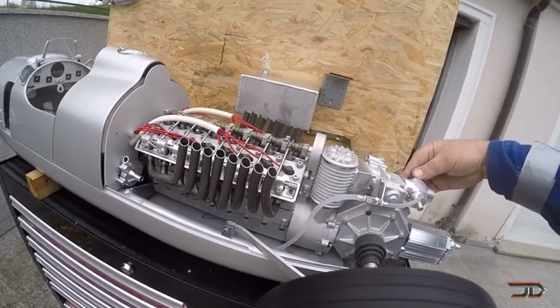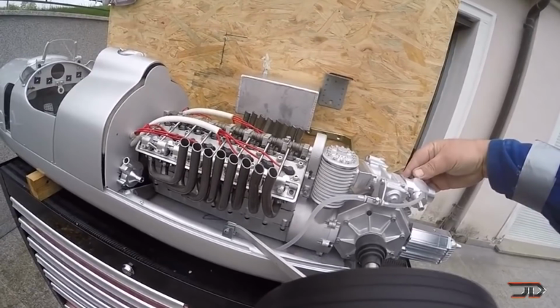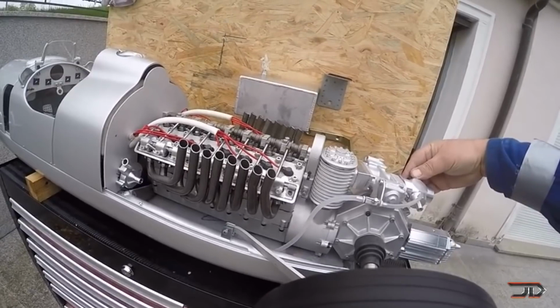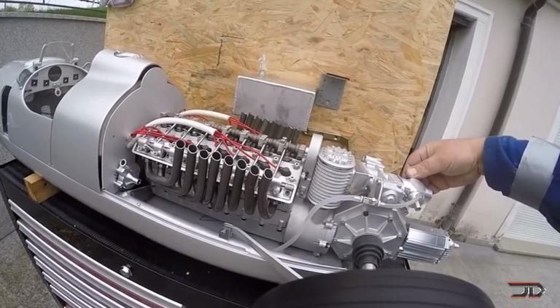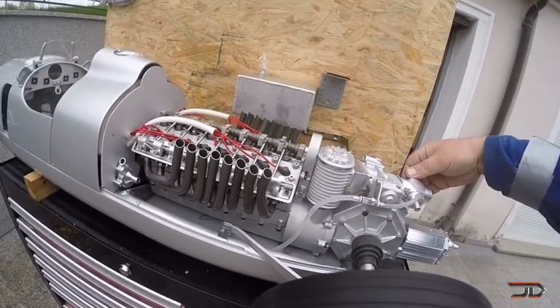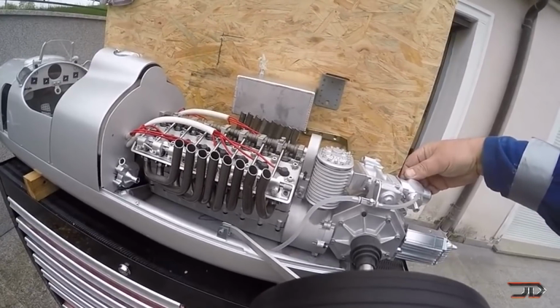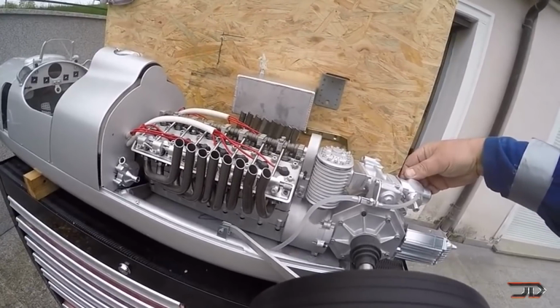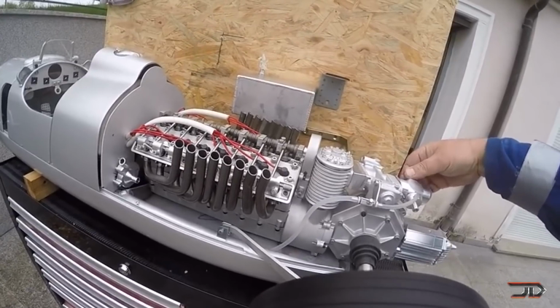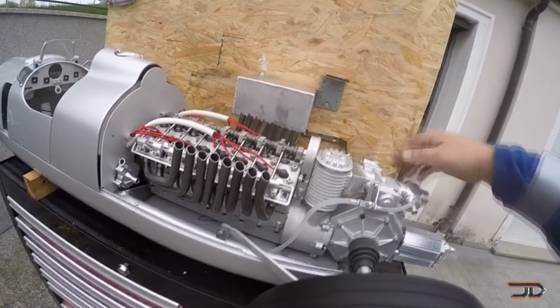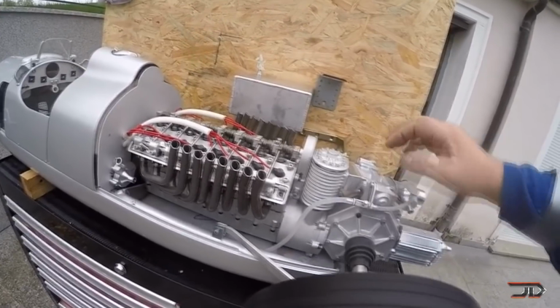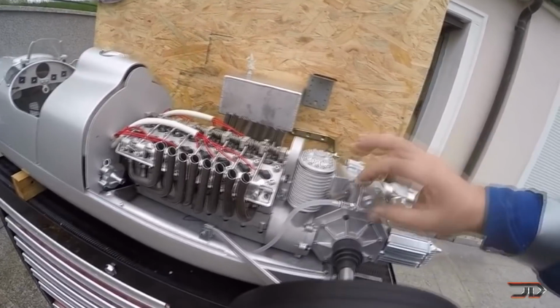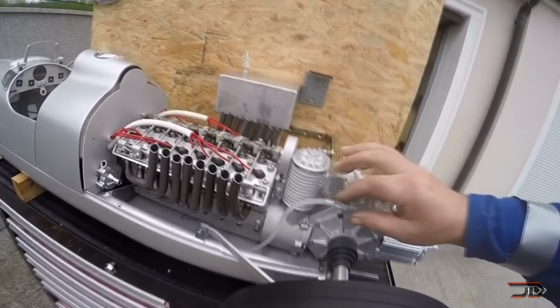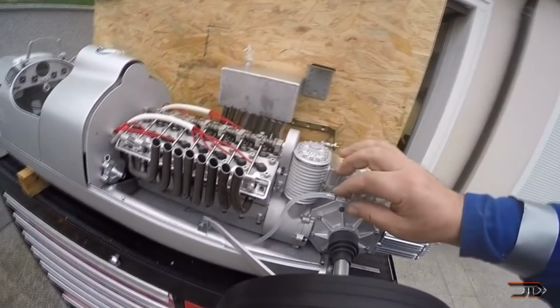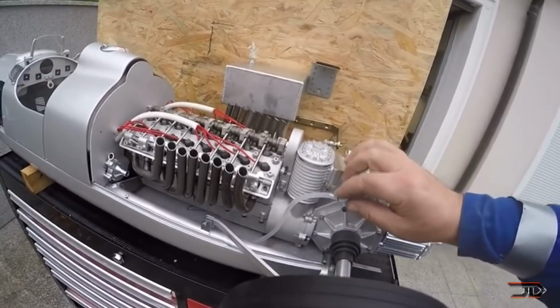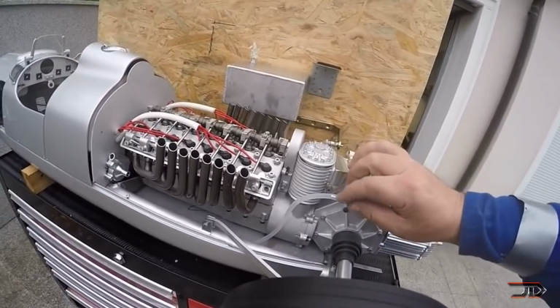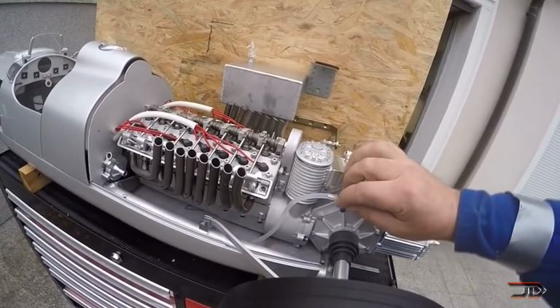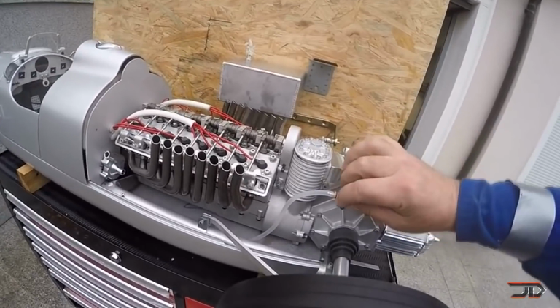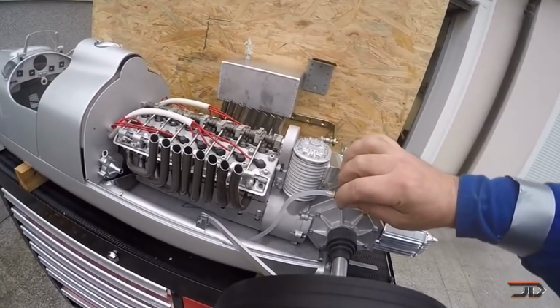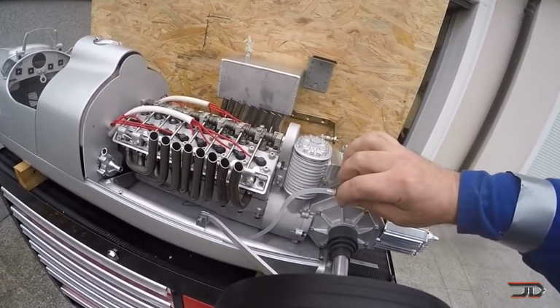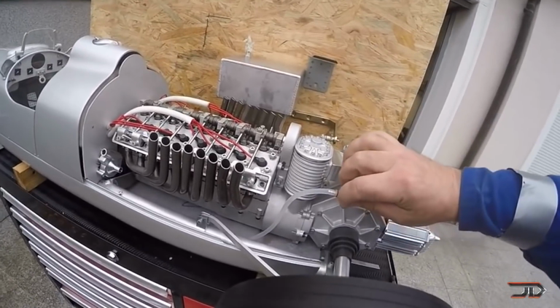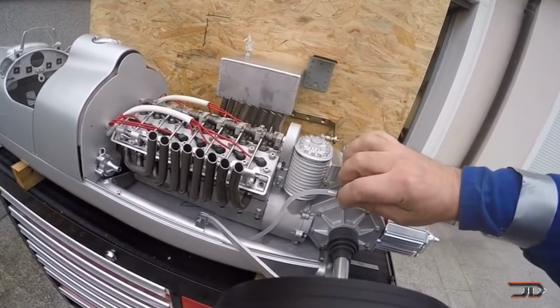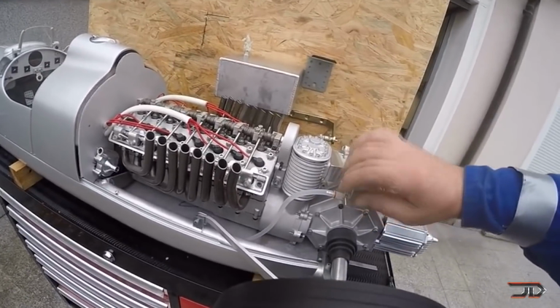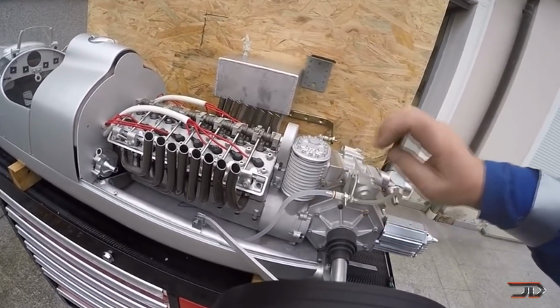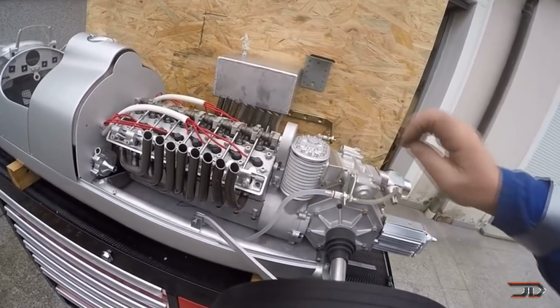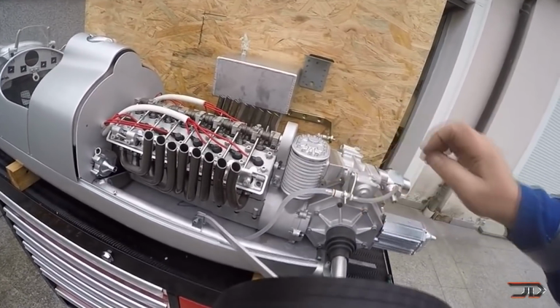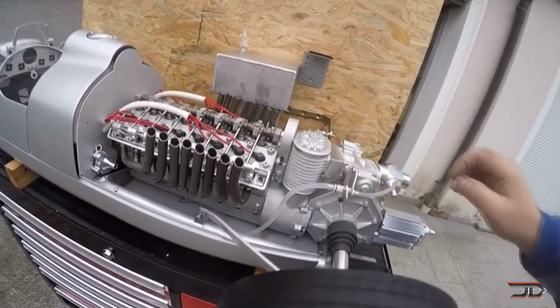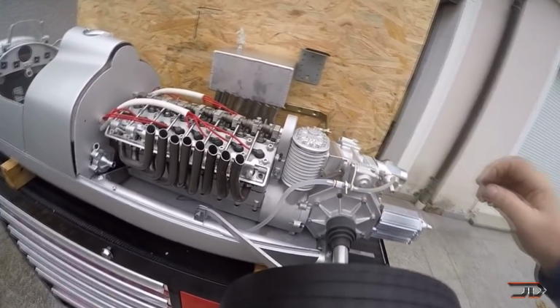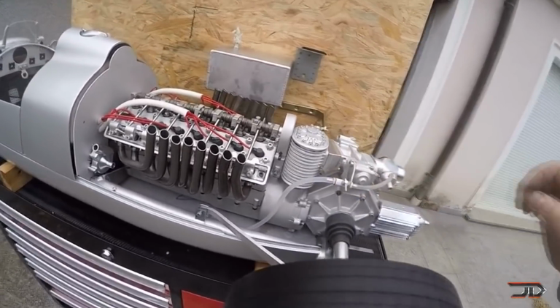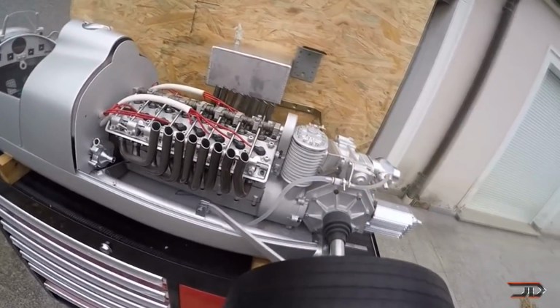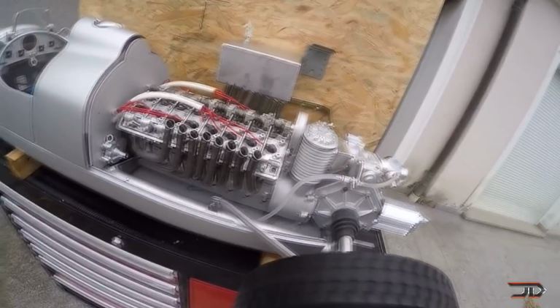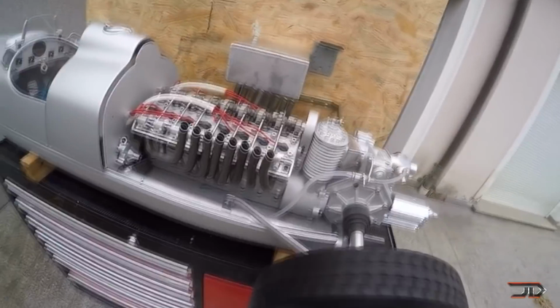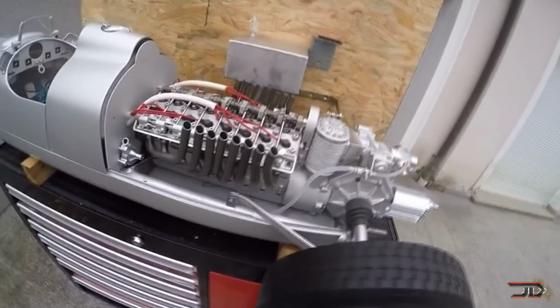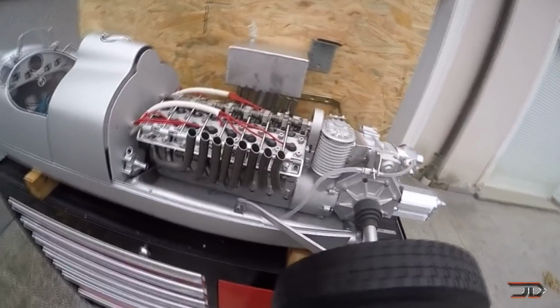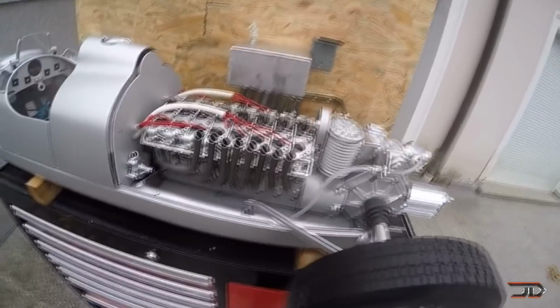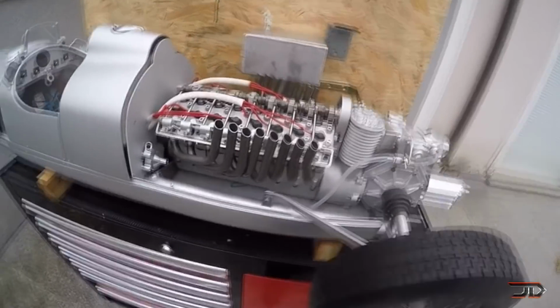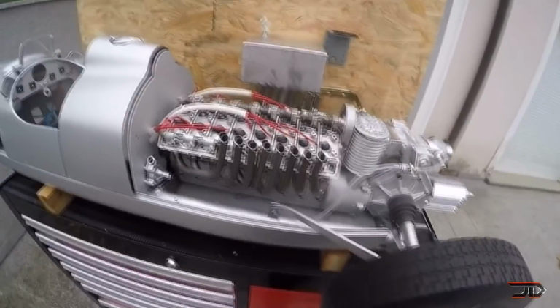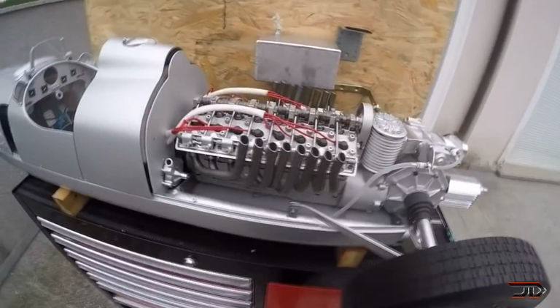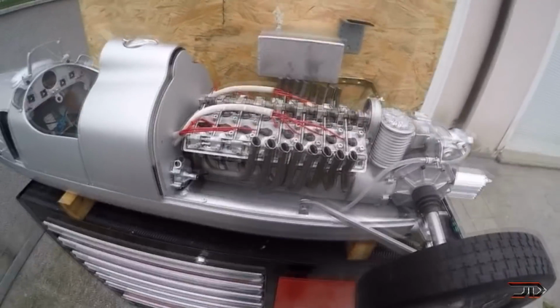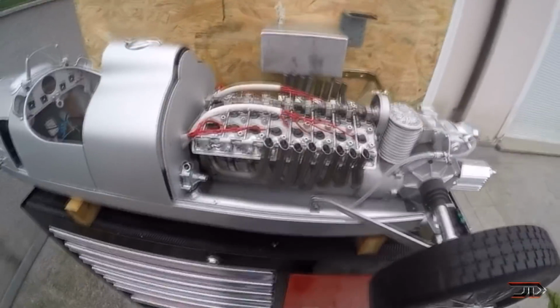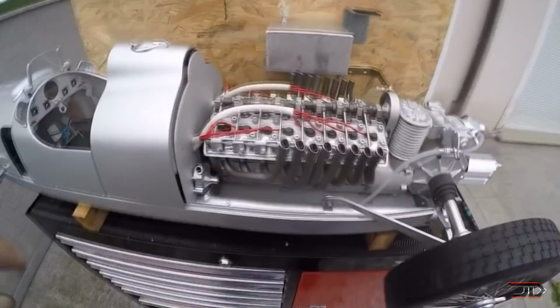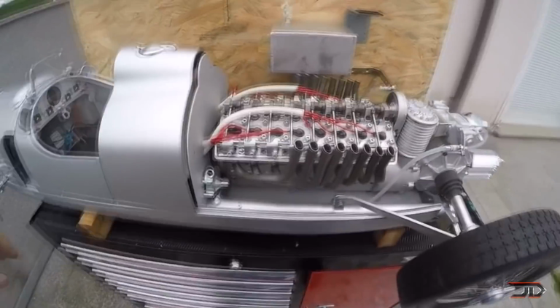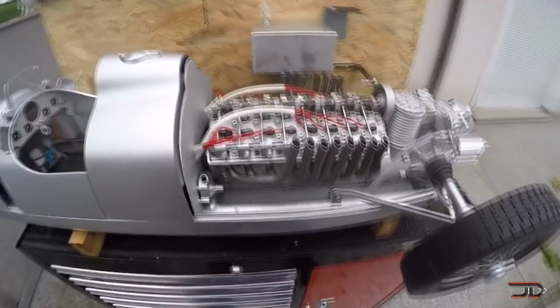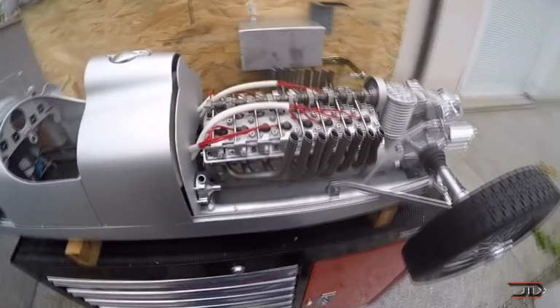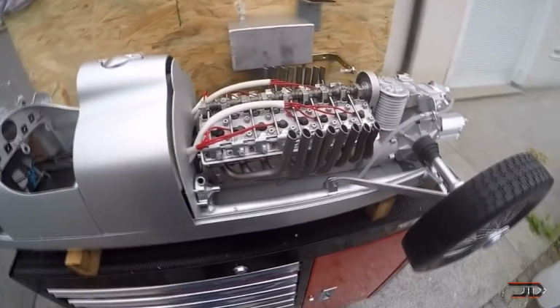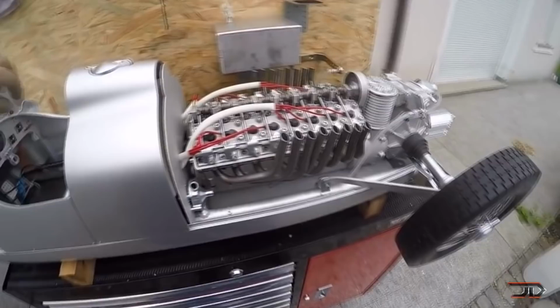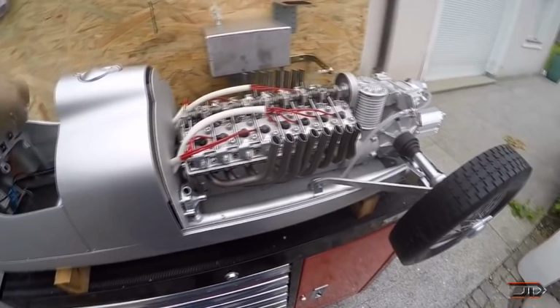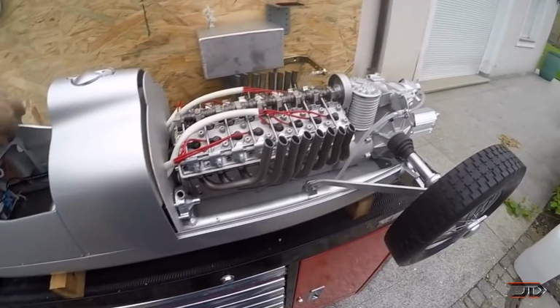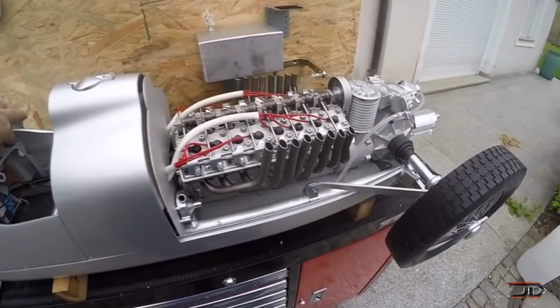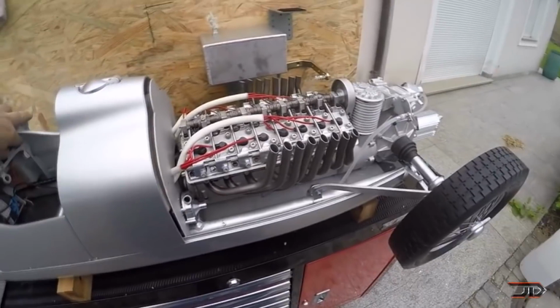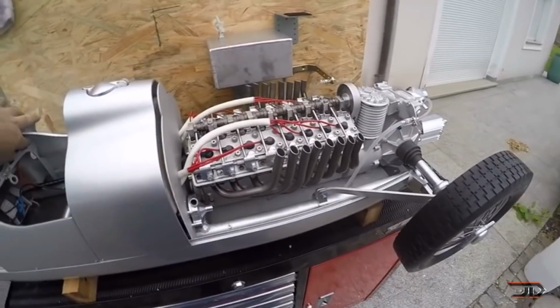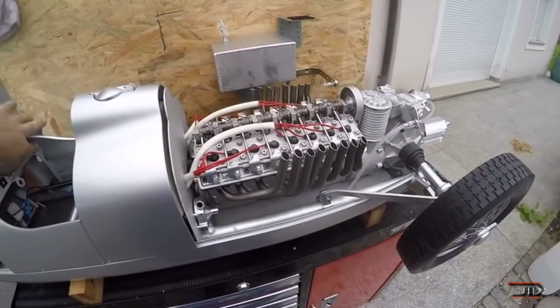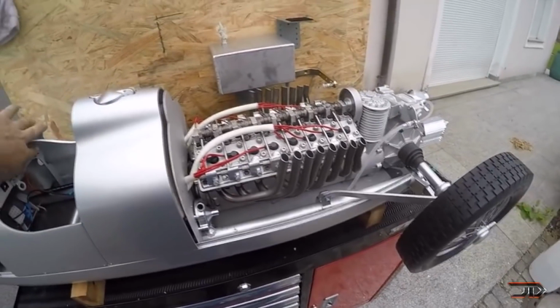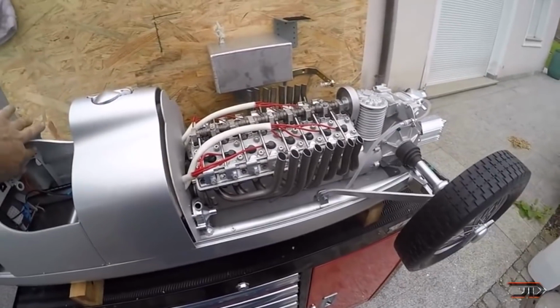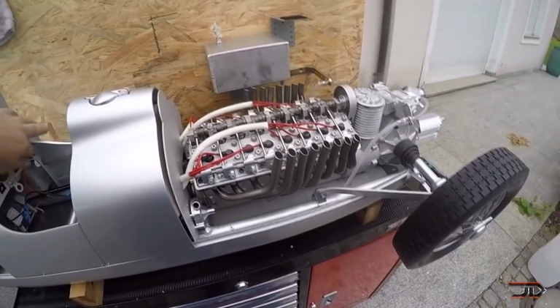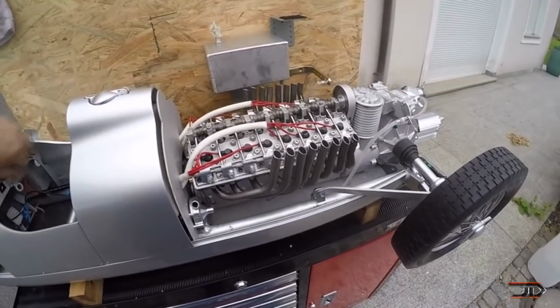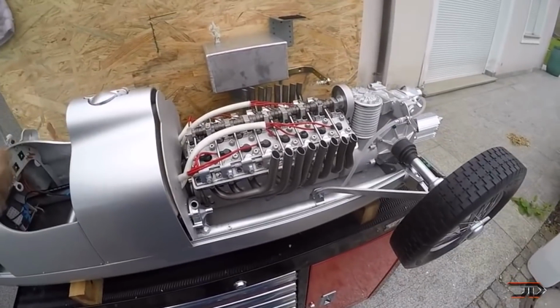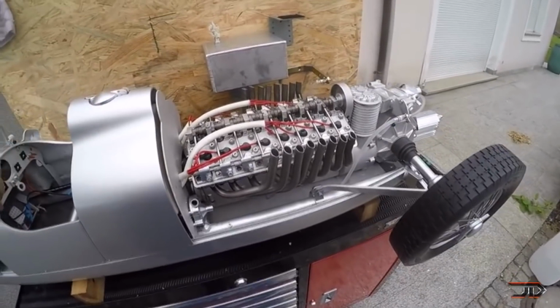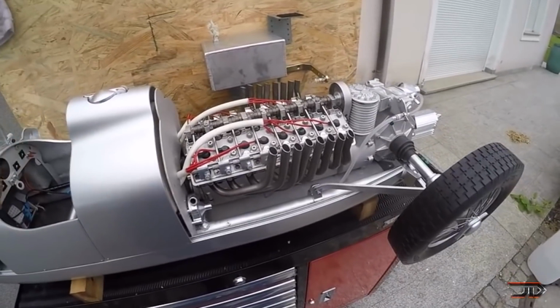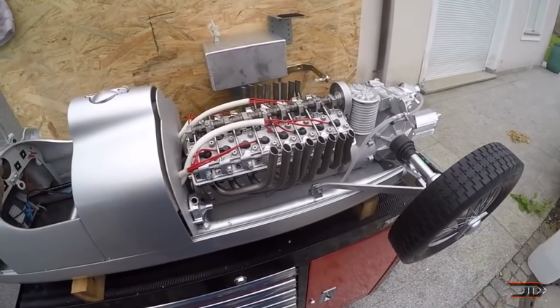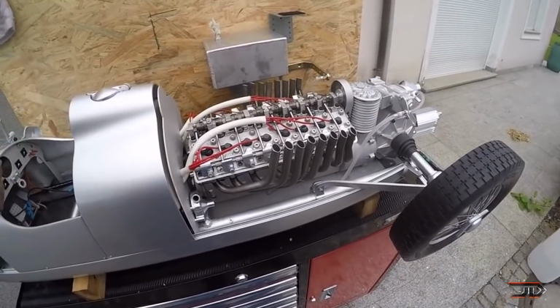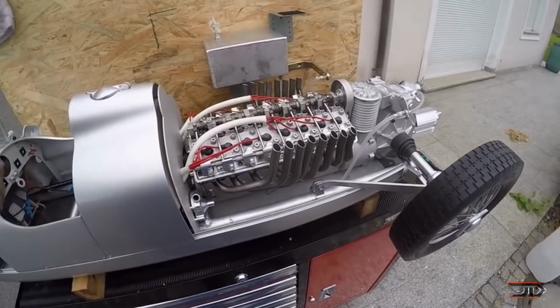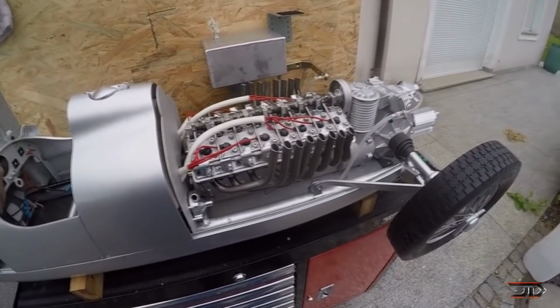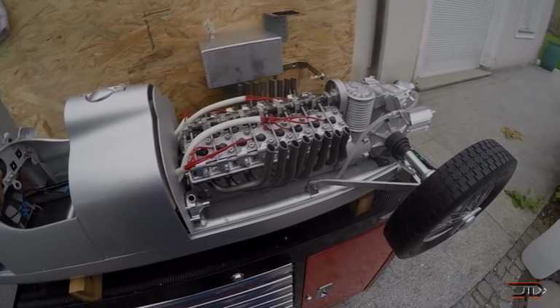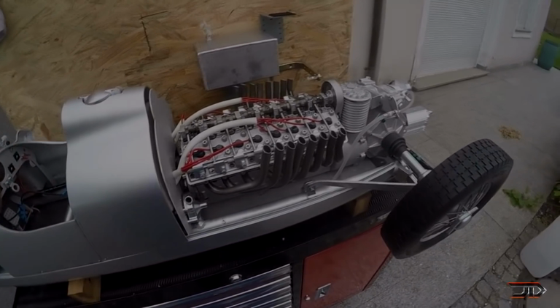The same creator has also tackled other projects including a V2, a one-cylinder, and other replica models.